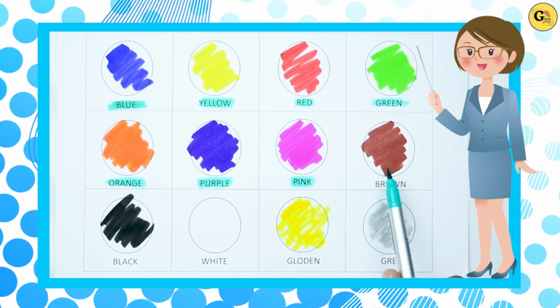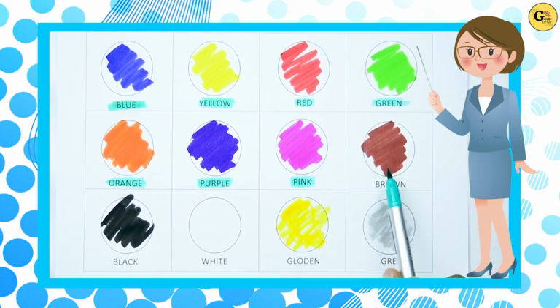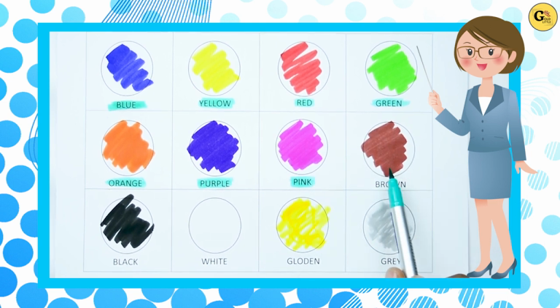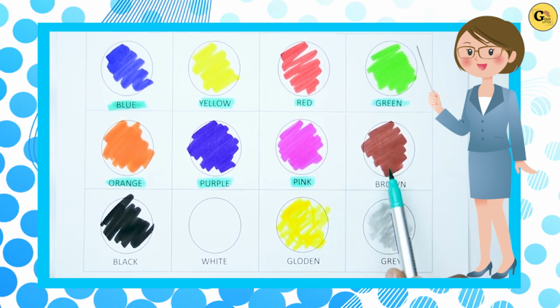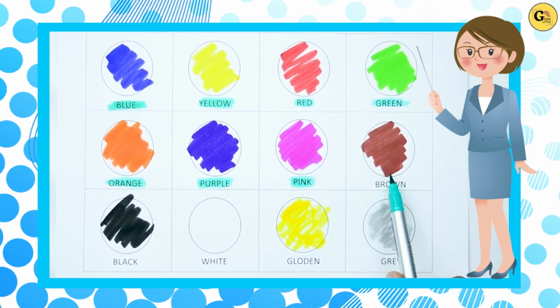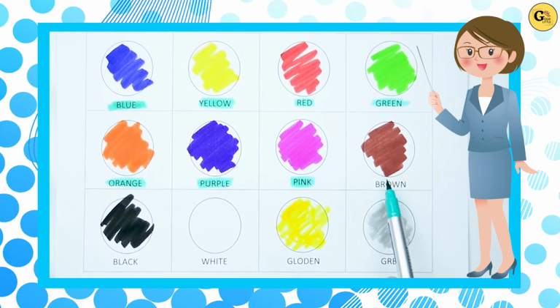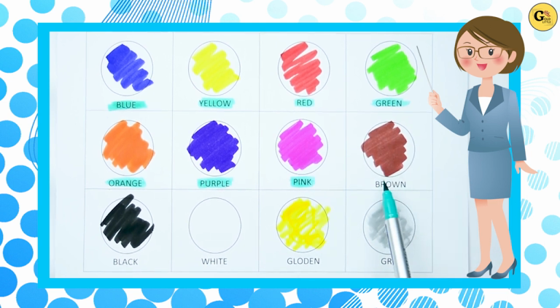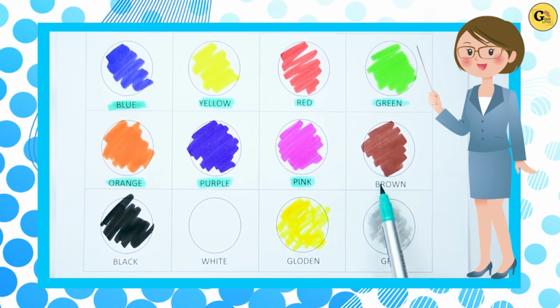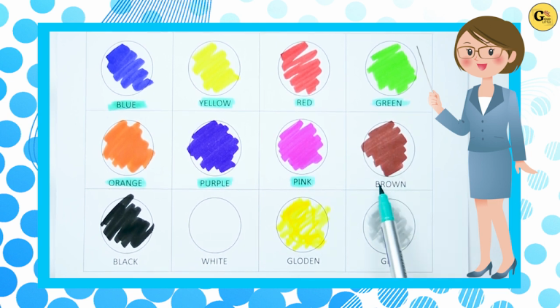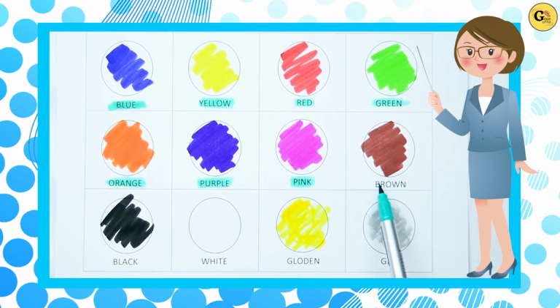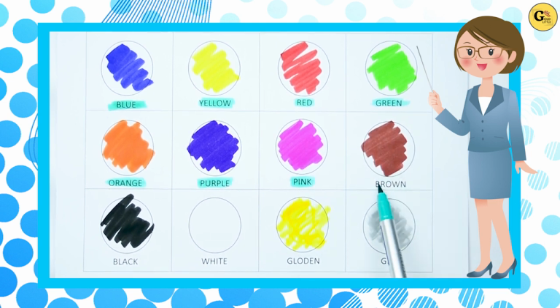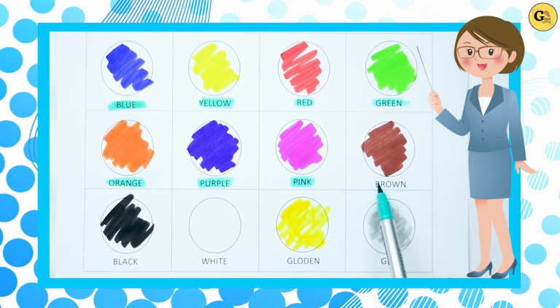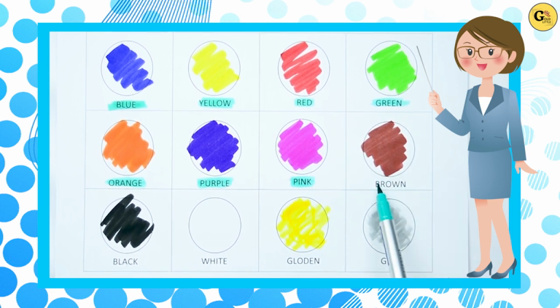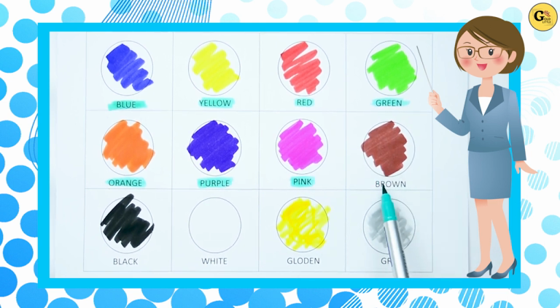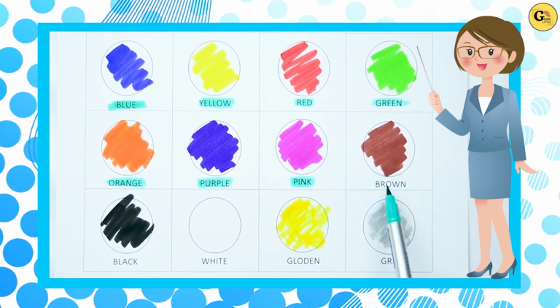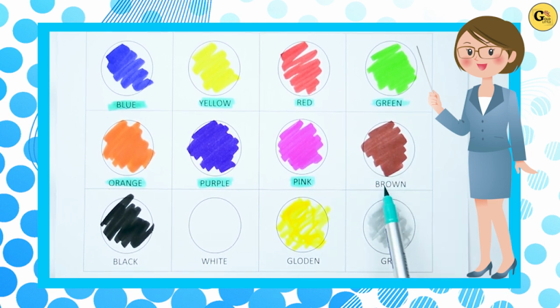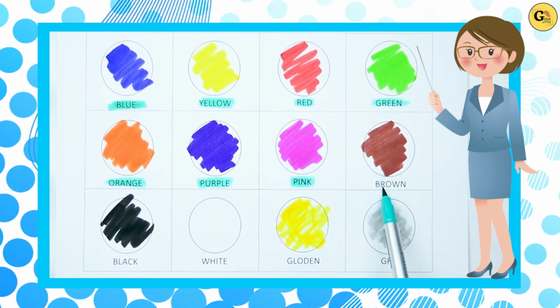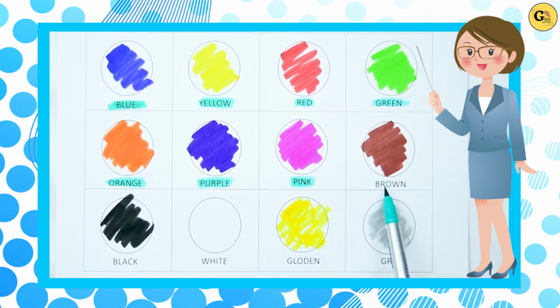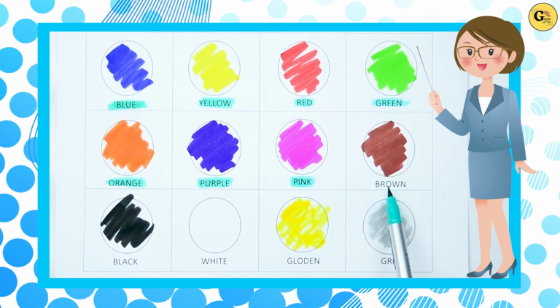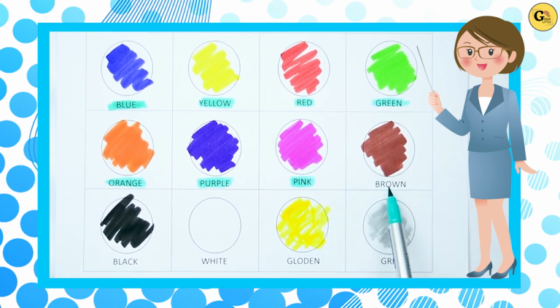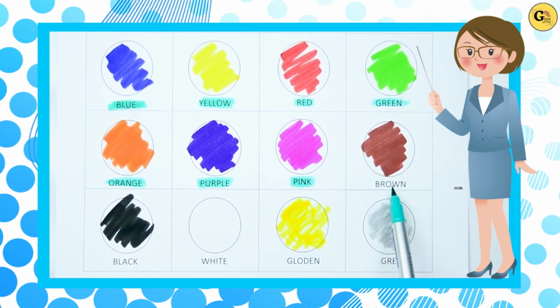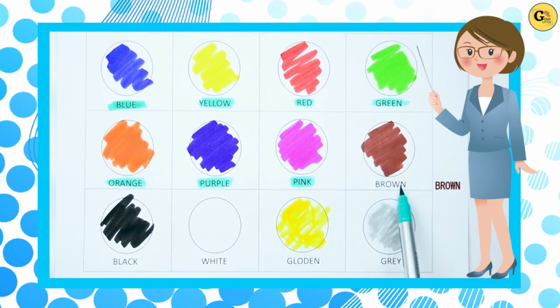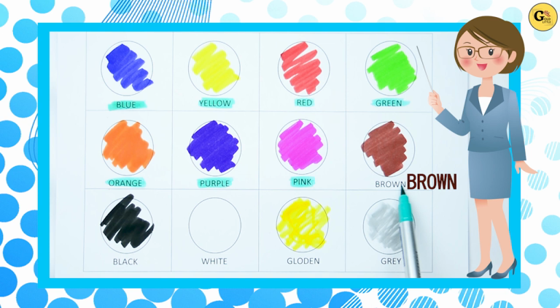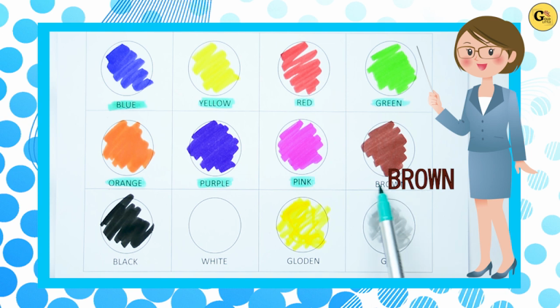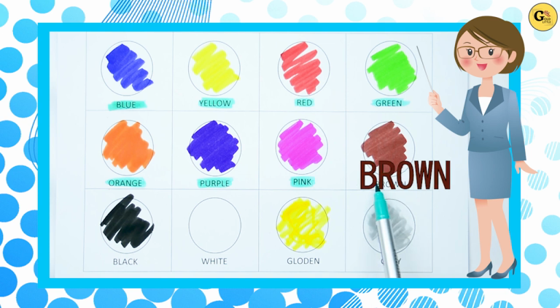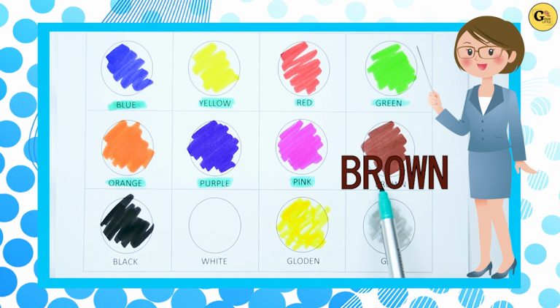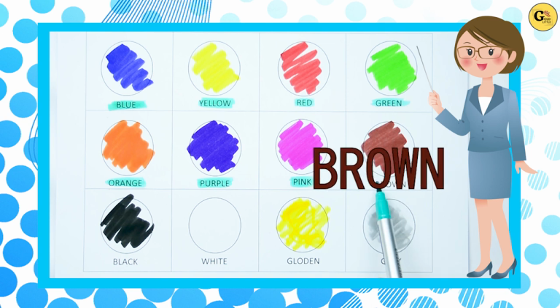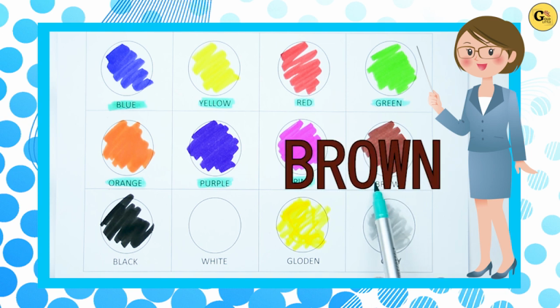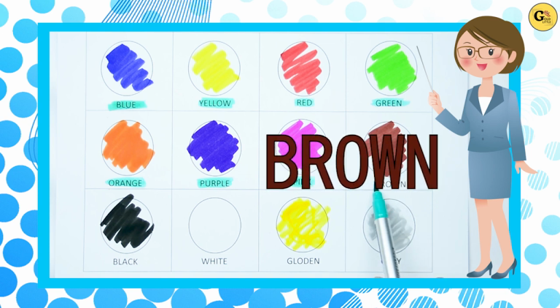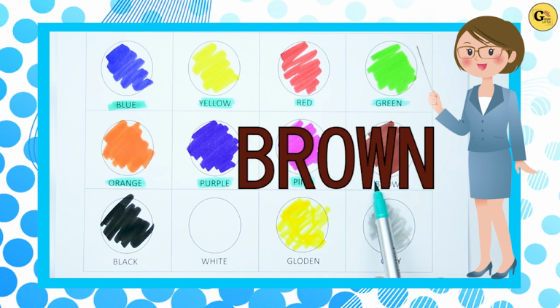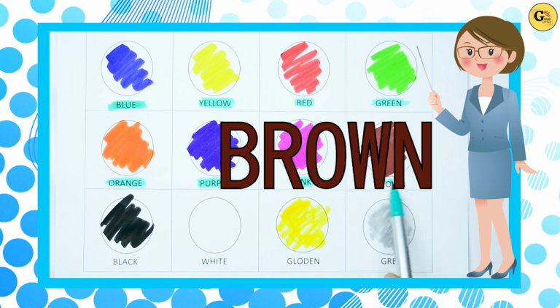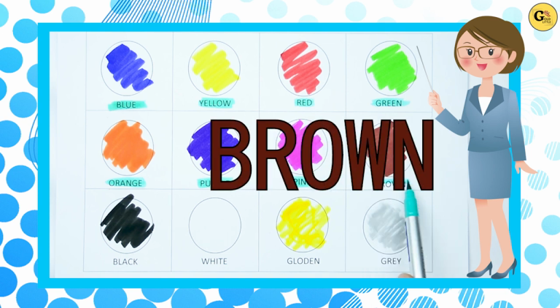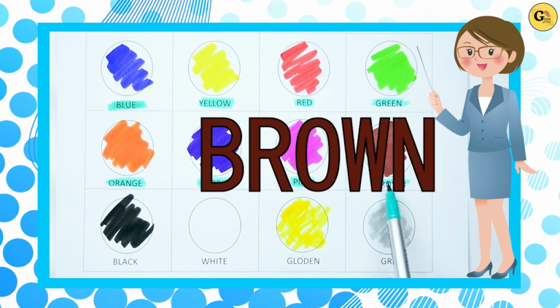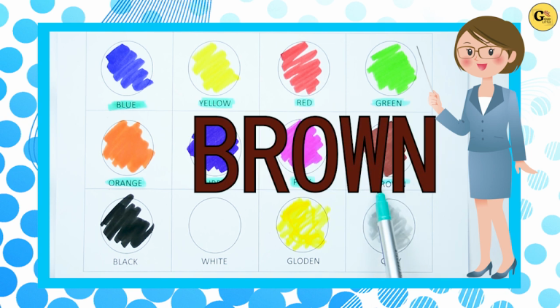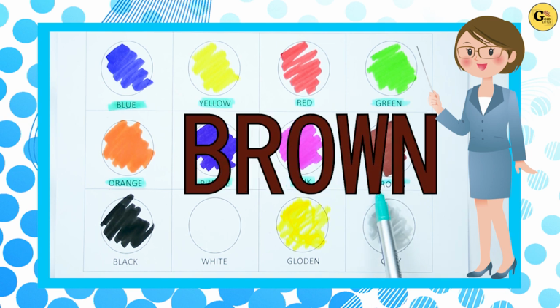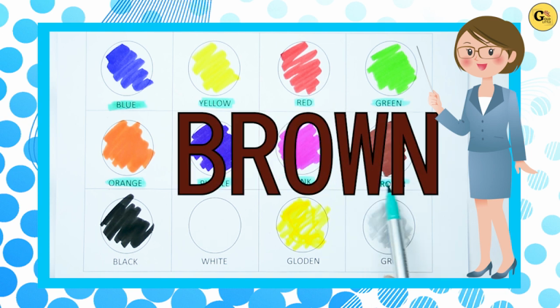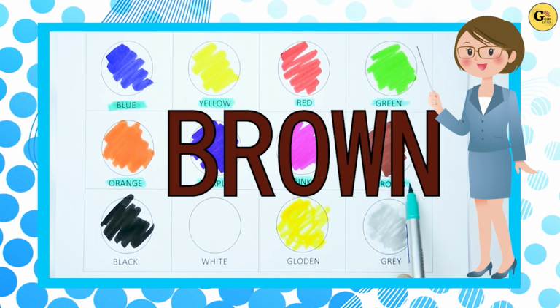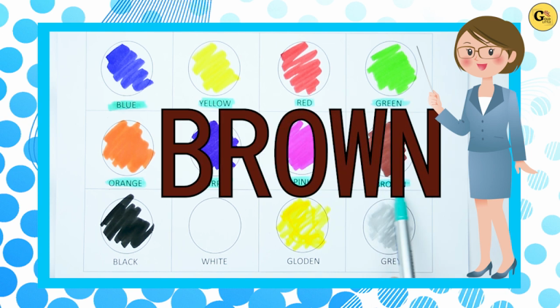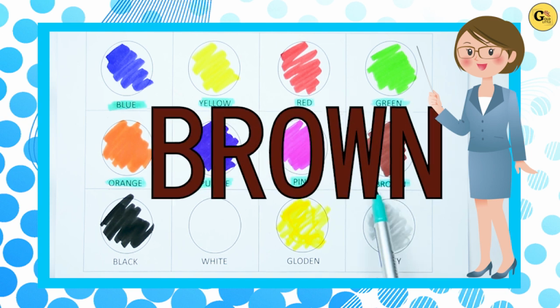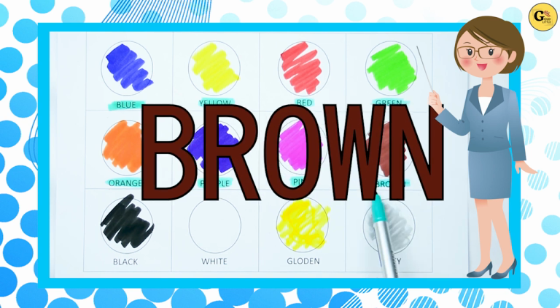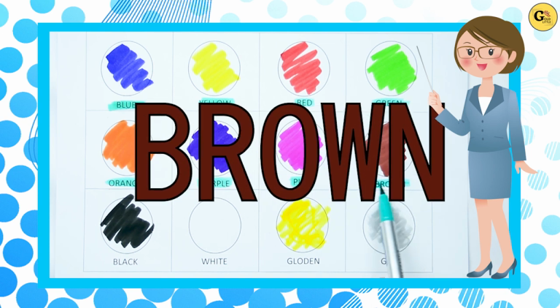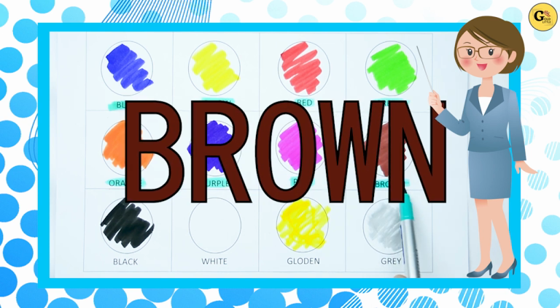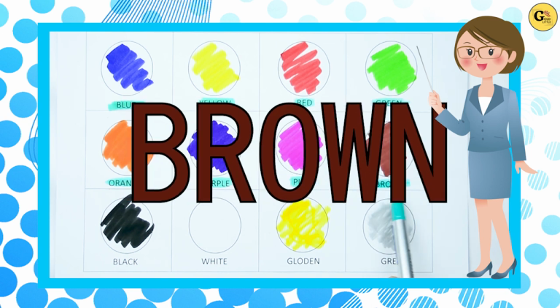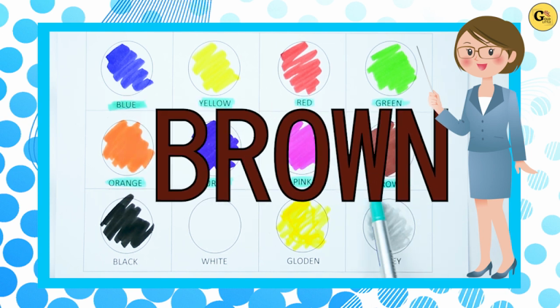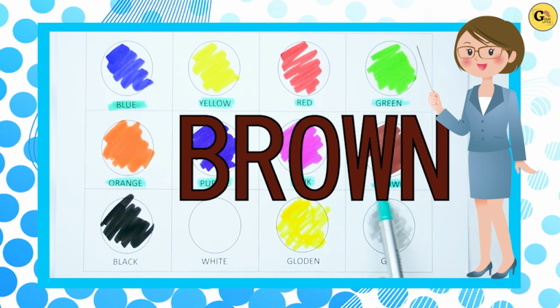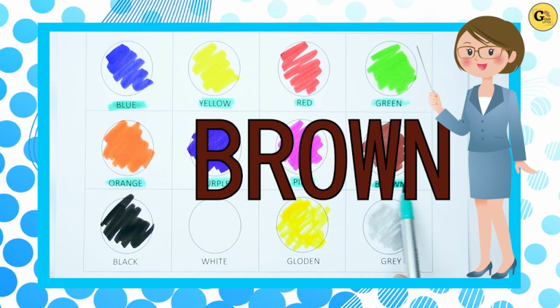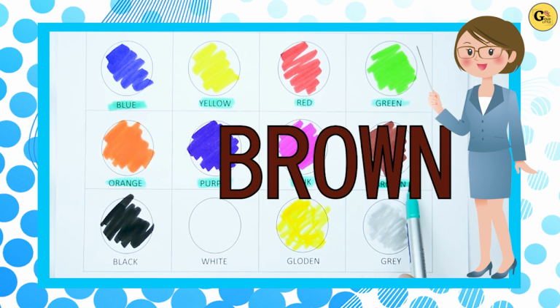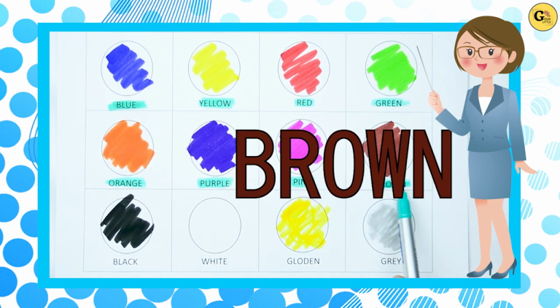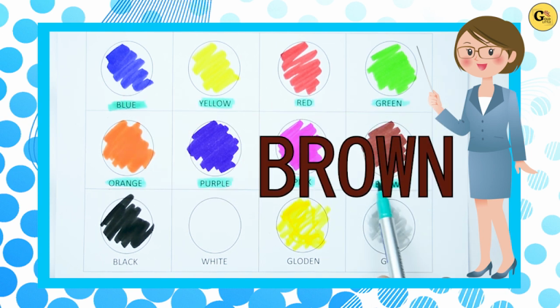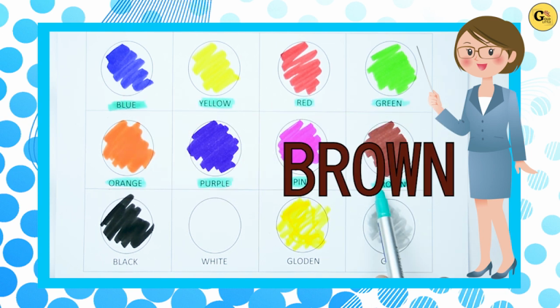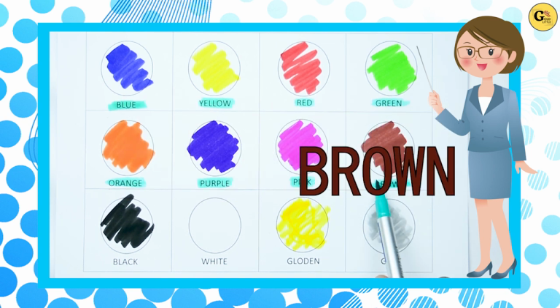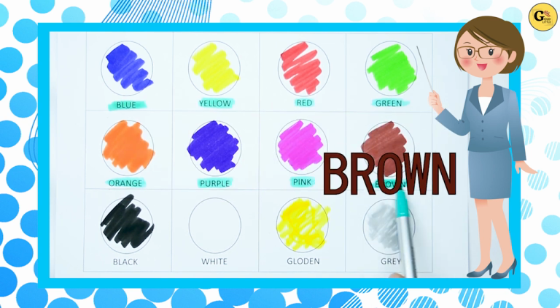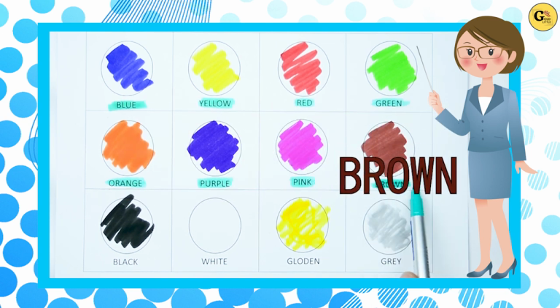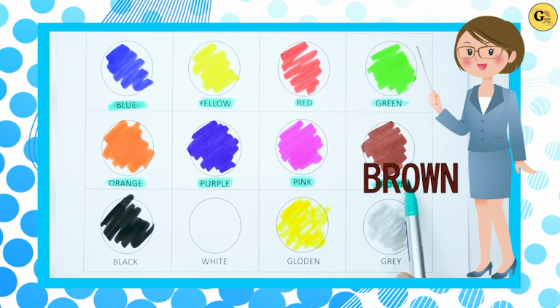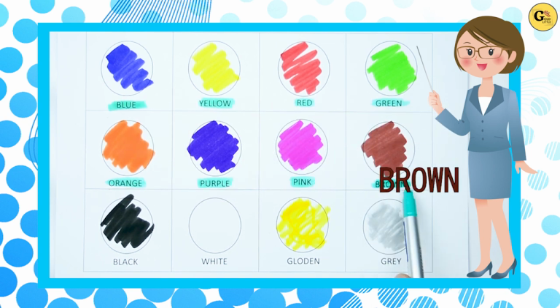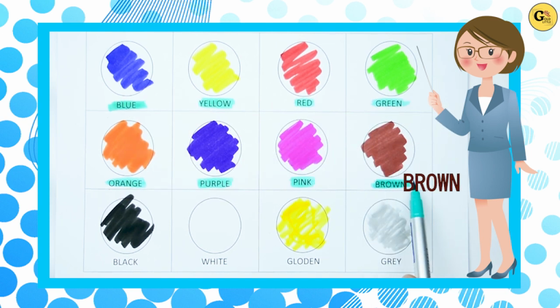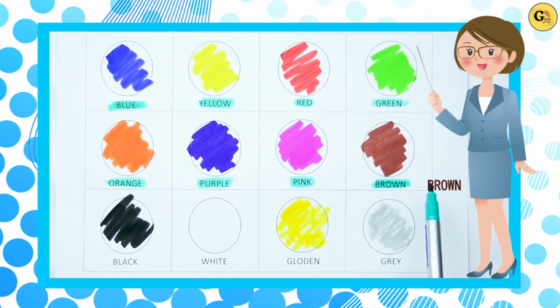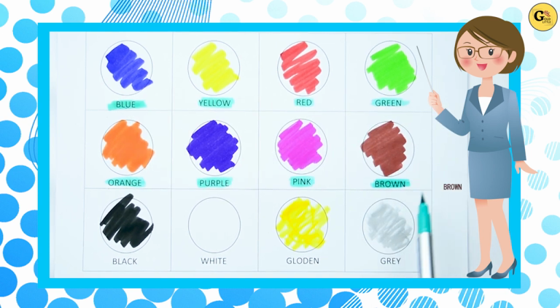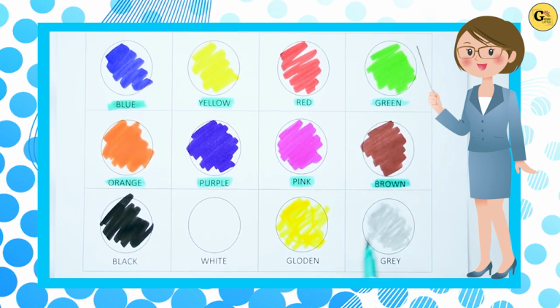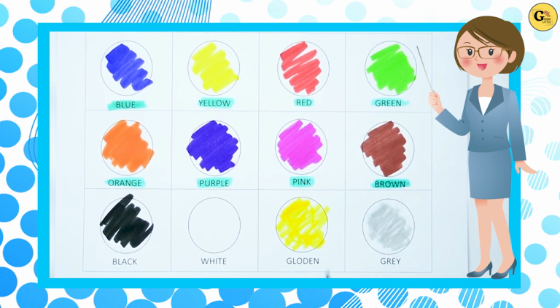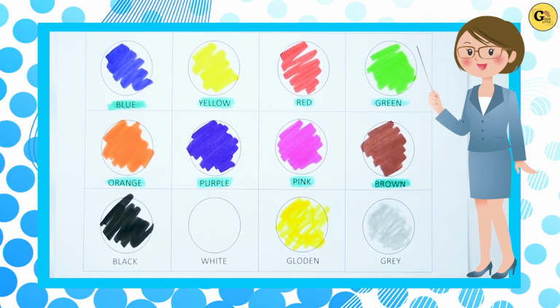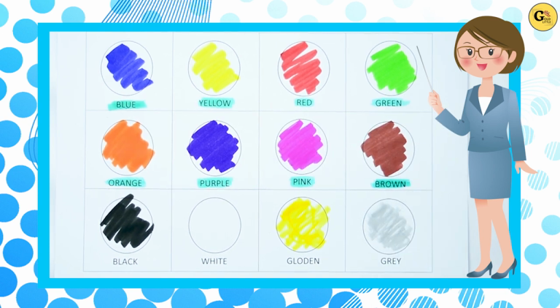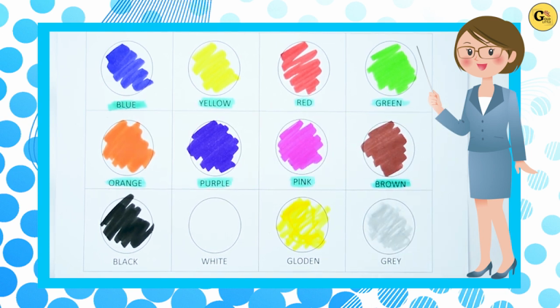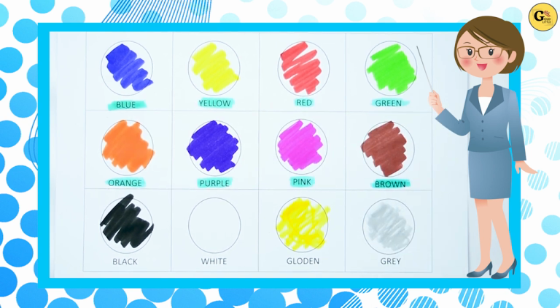Brown. B-R-O-W-N. It's brown color. Yes, kids. It's brown color.